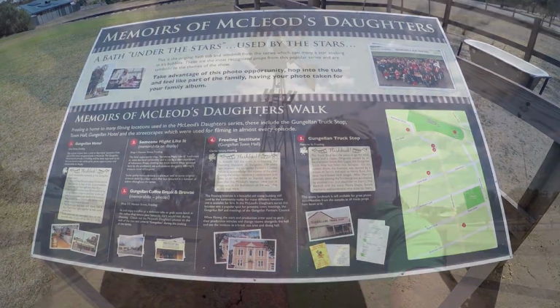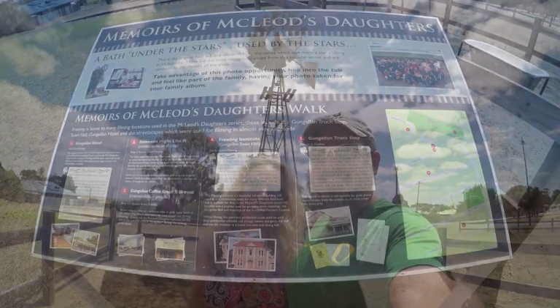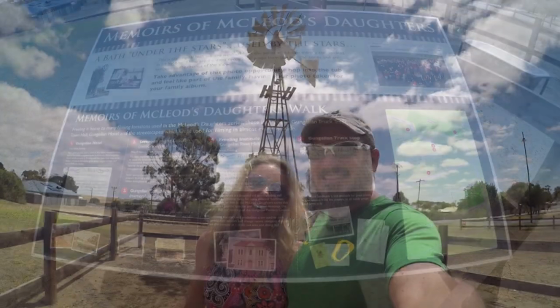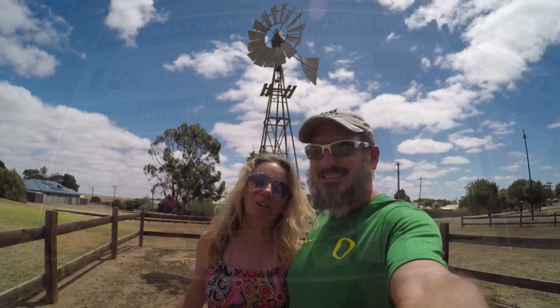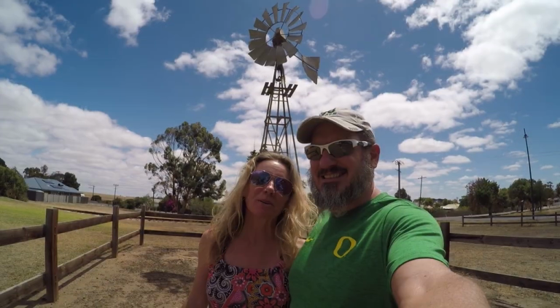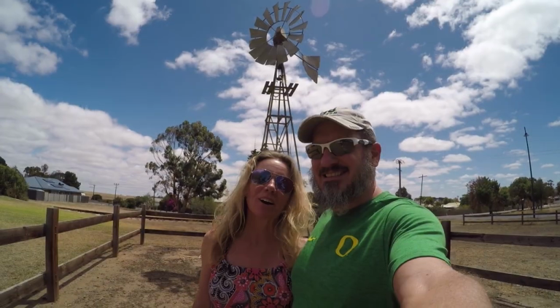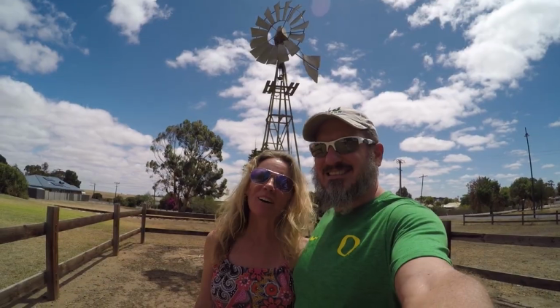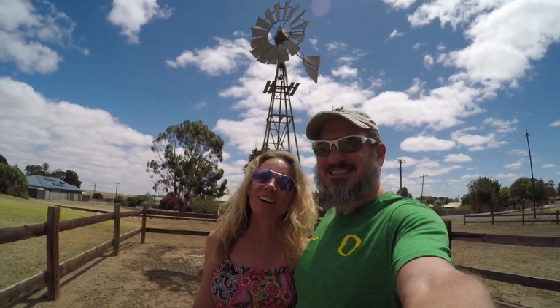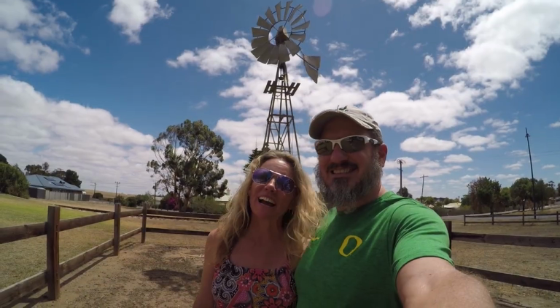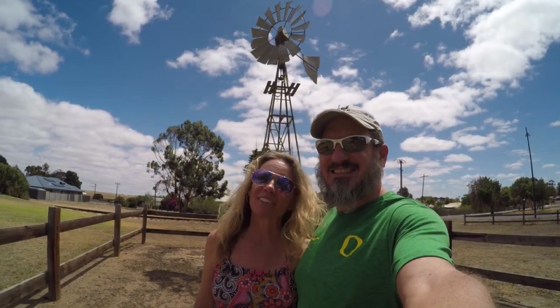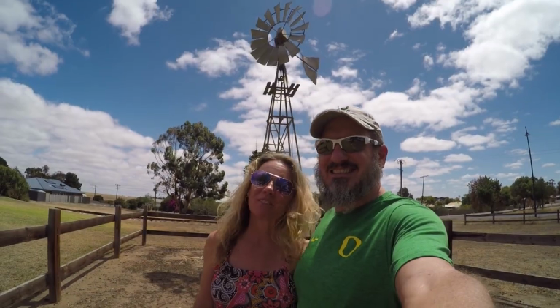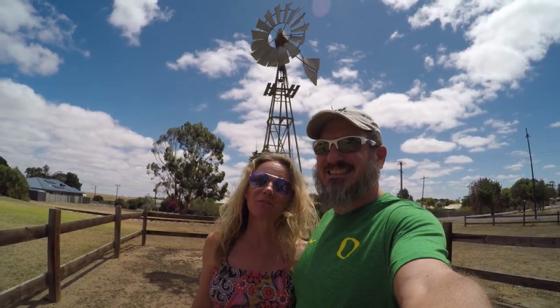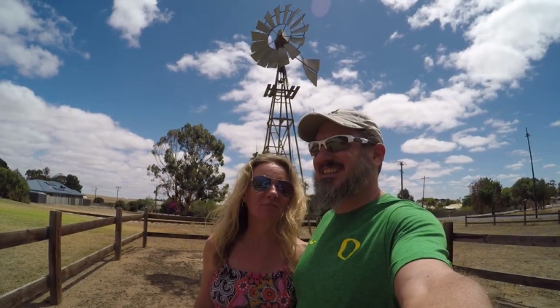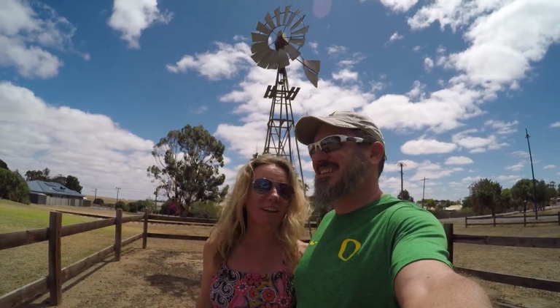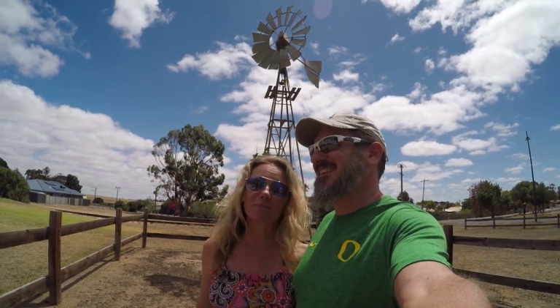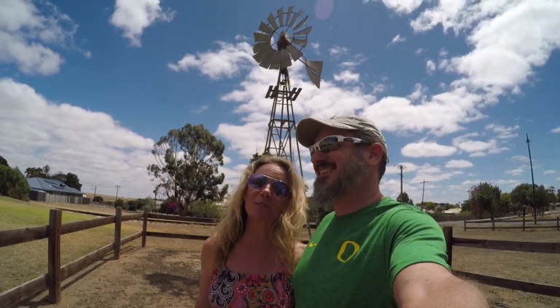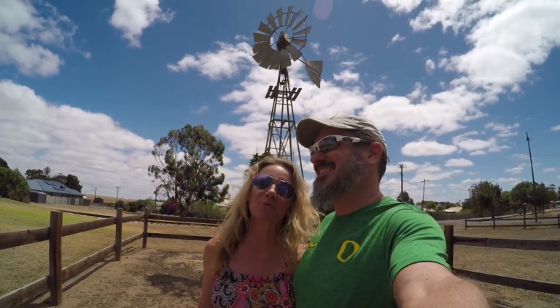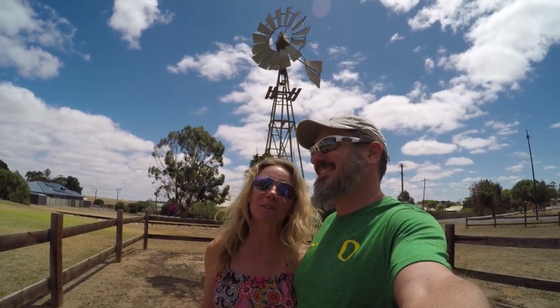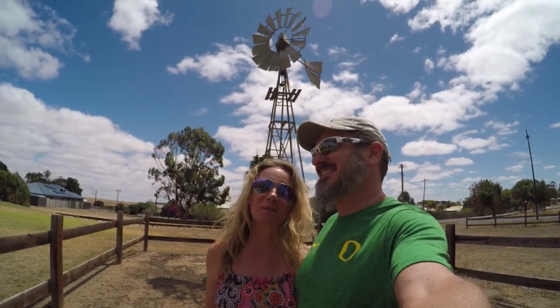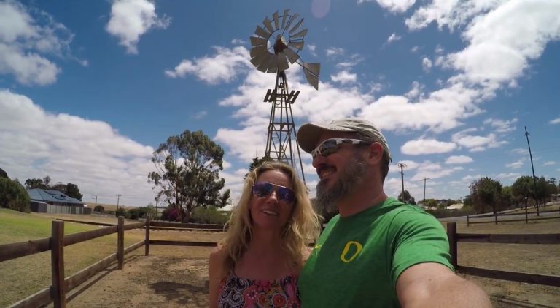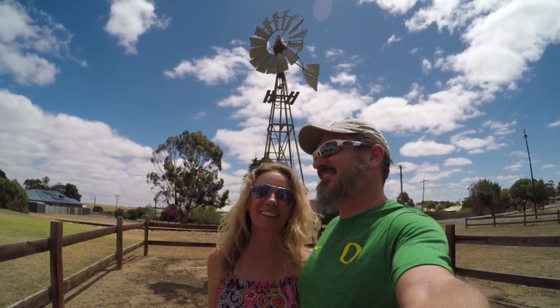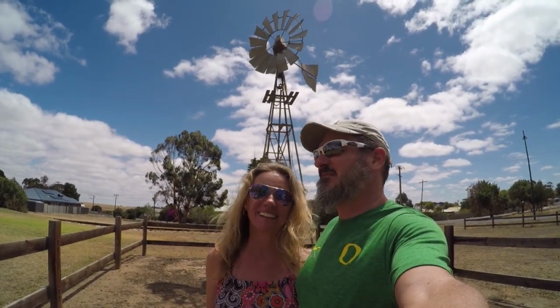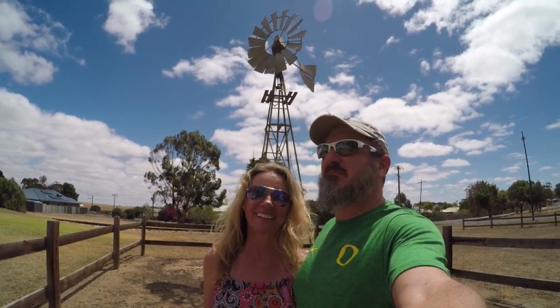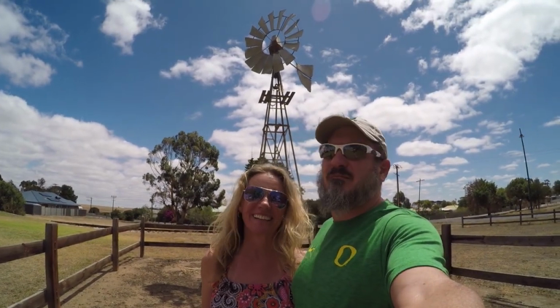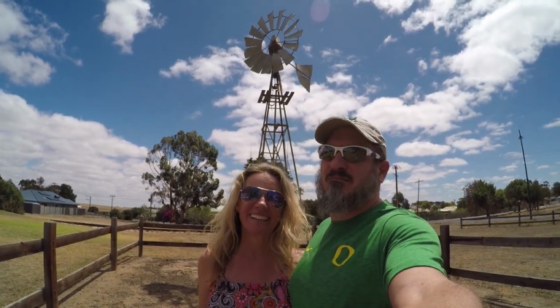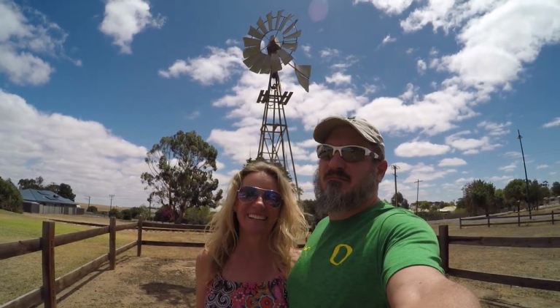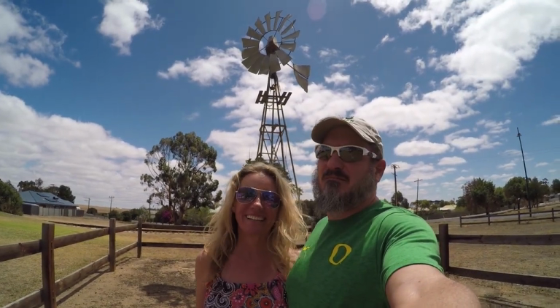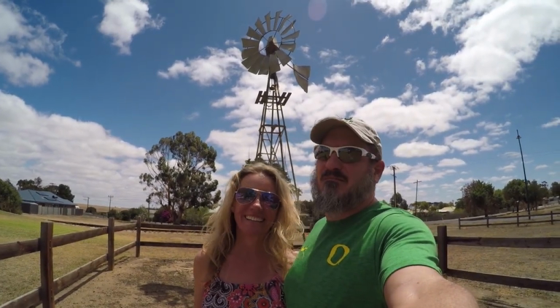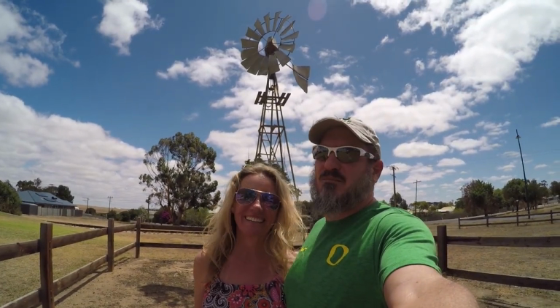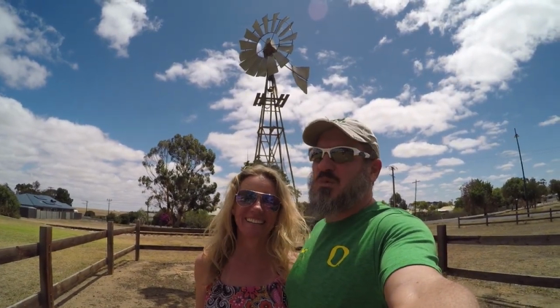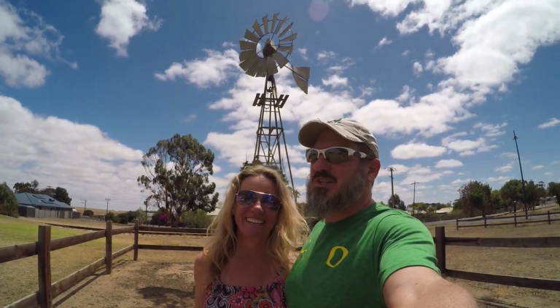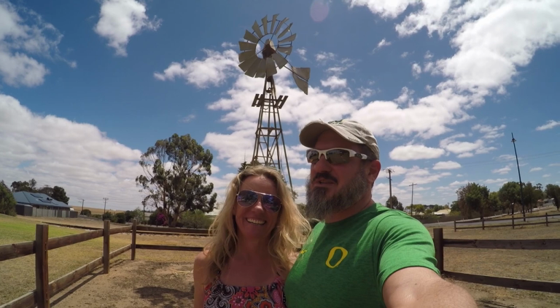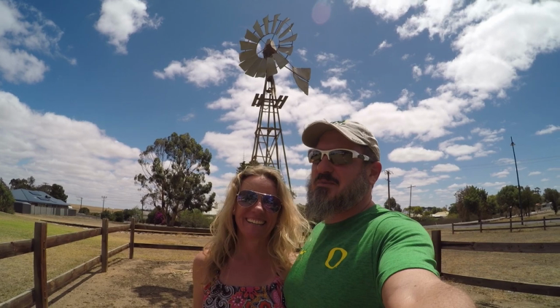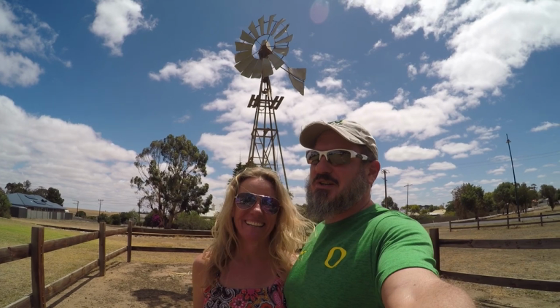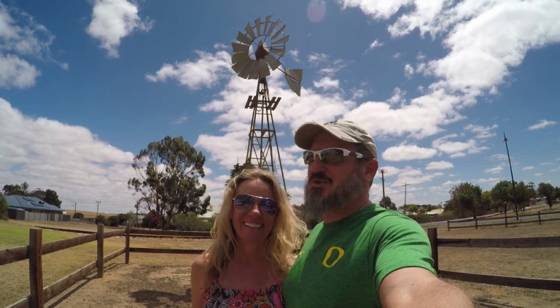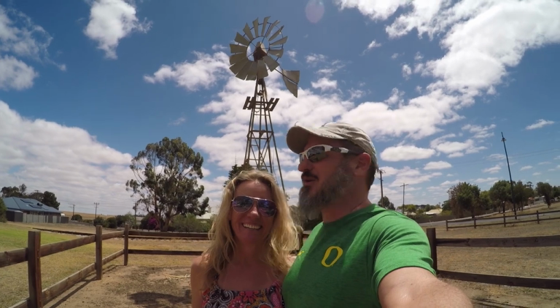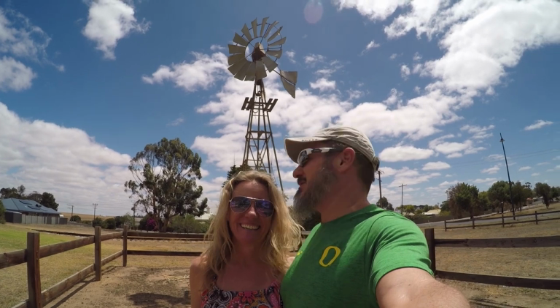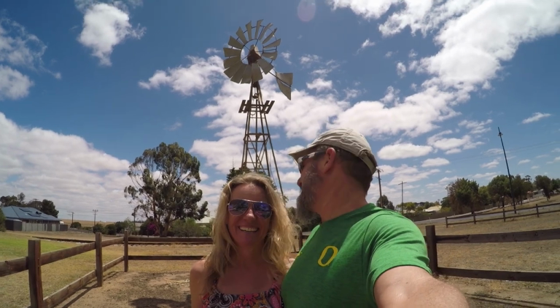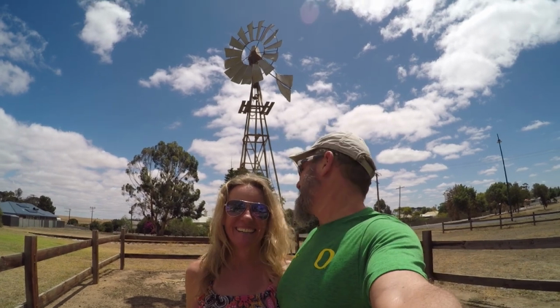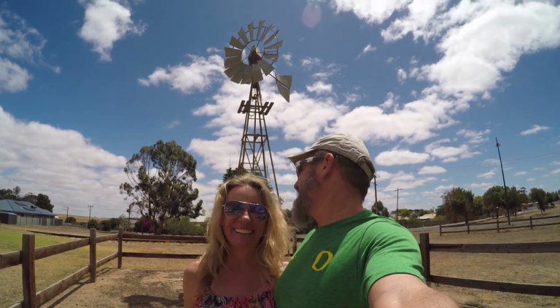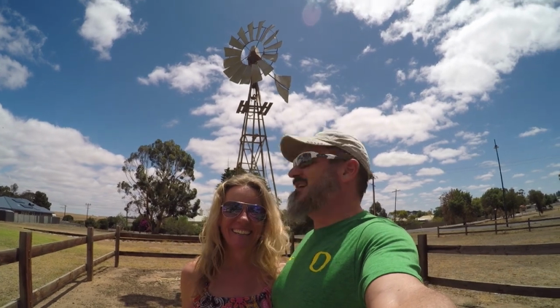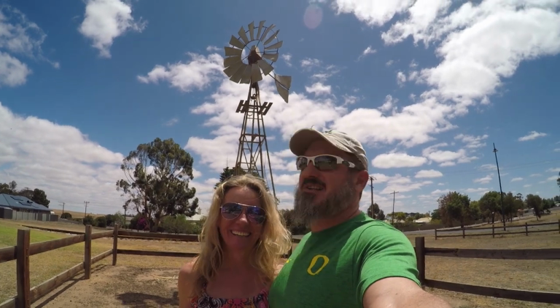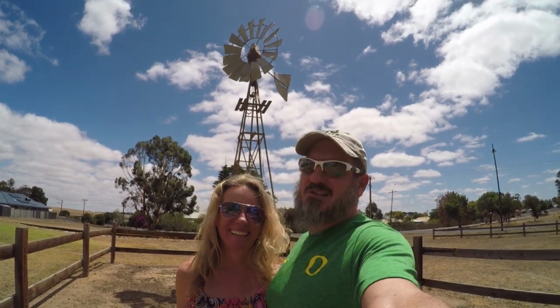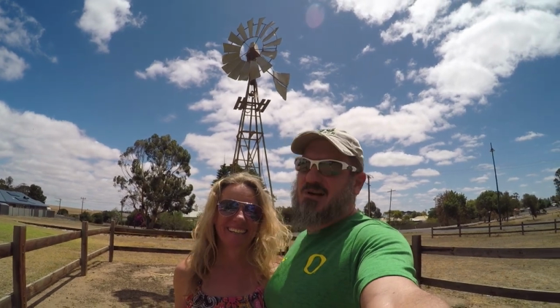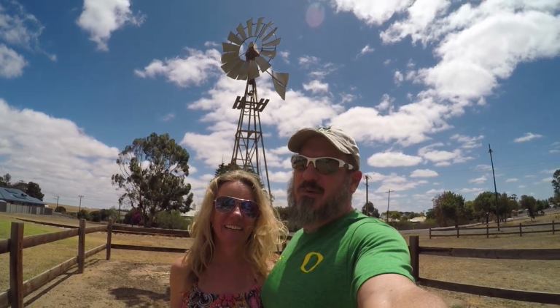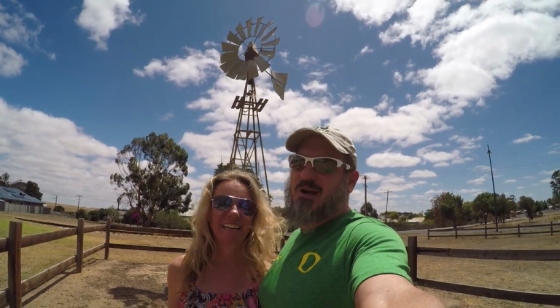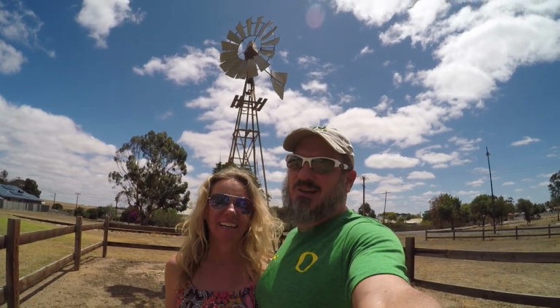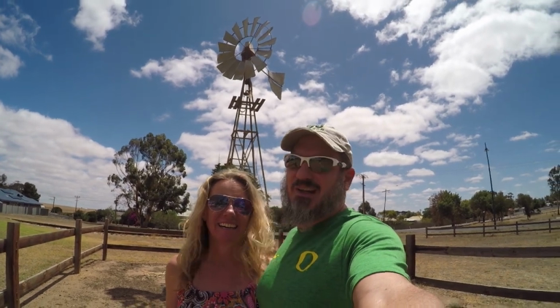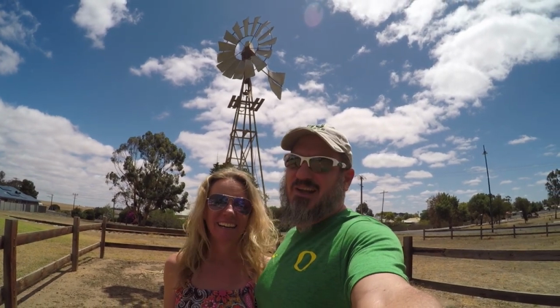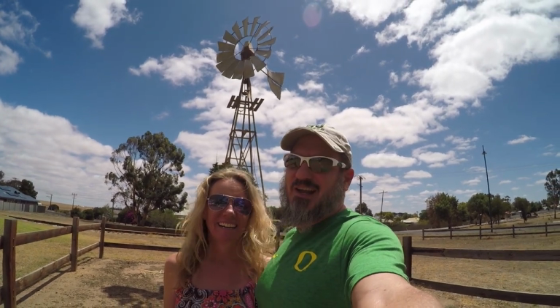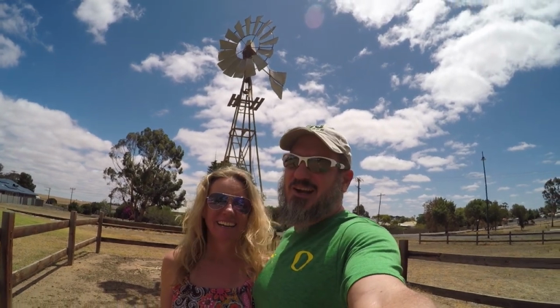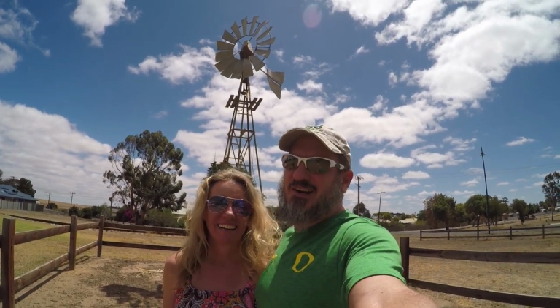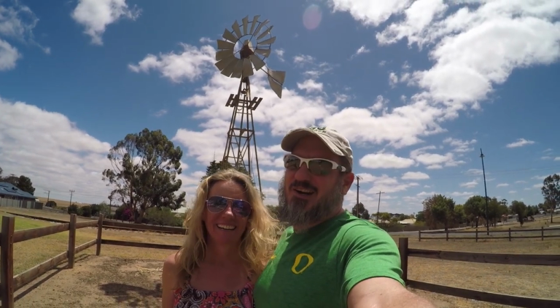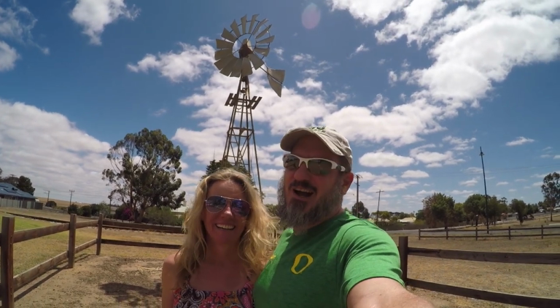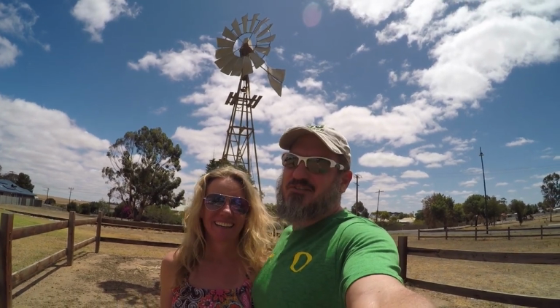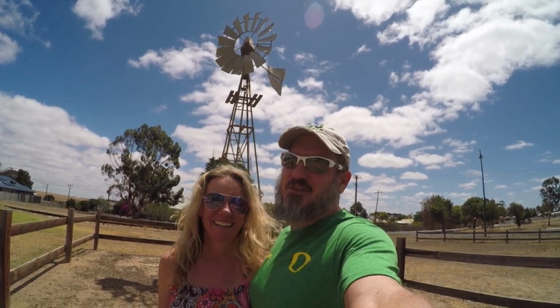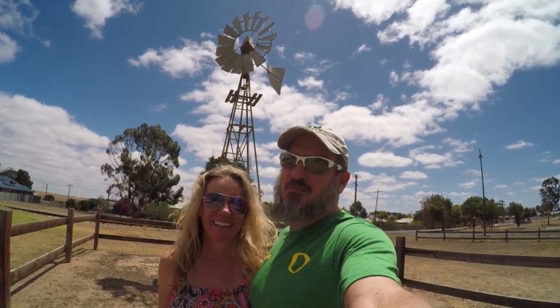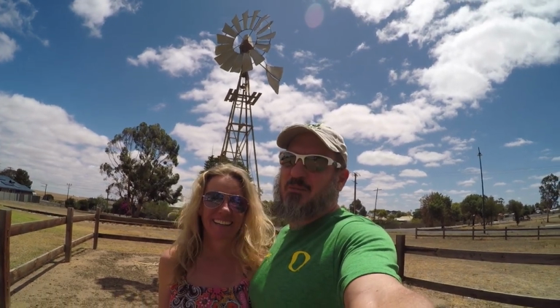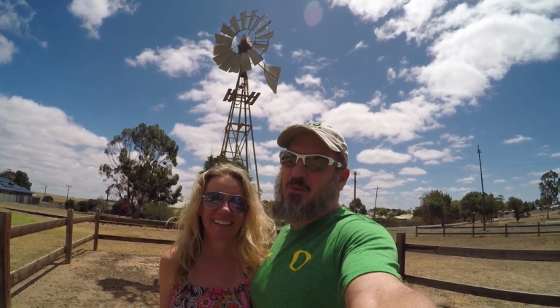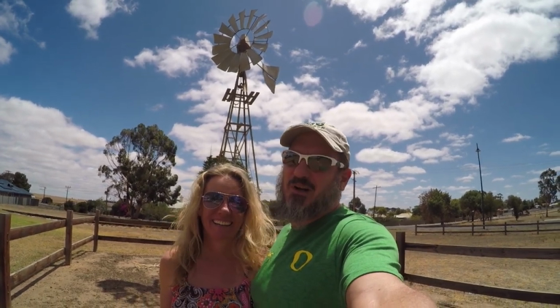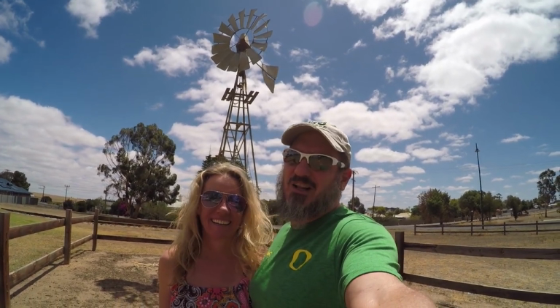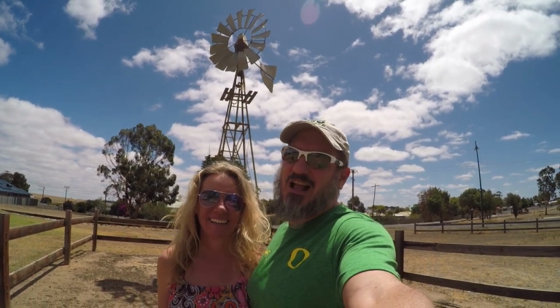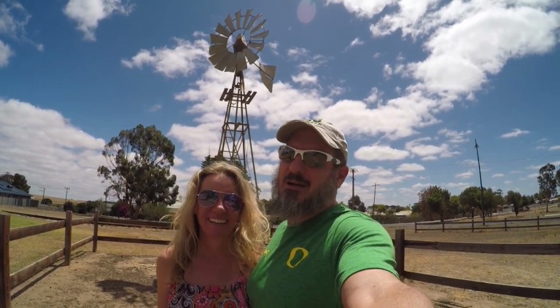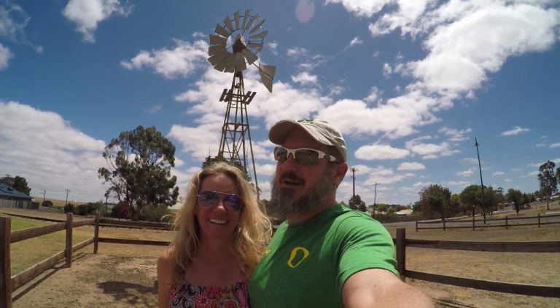Here we are at the famous windmill, which is much shorter — apparently they cut it off so people wouldn't climb it.